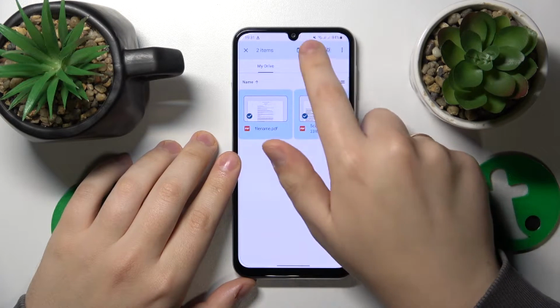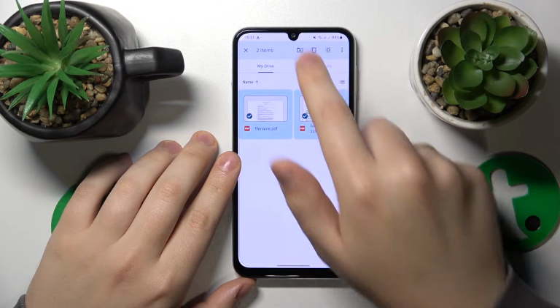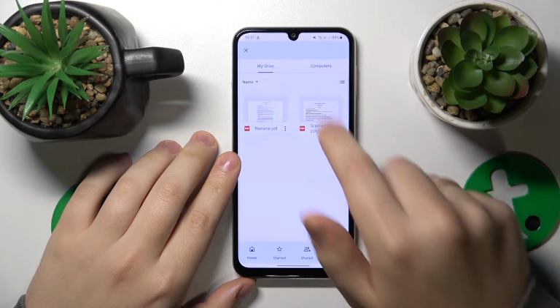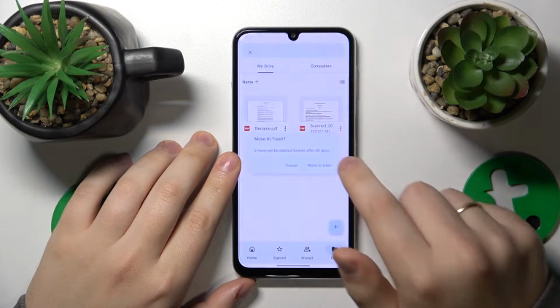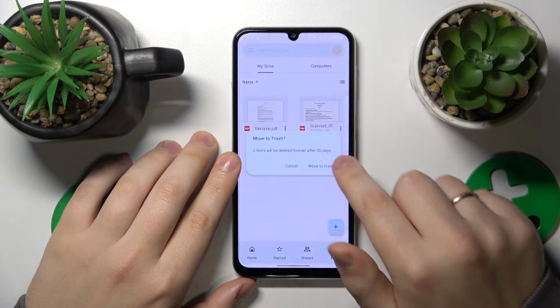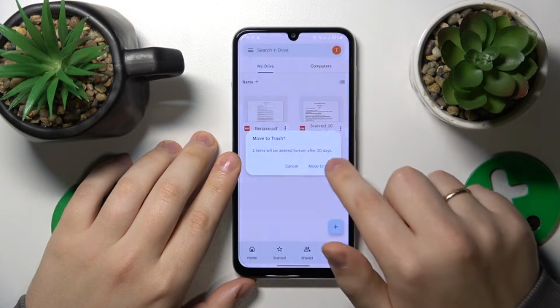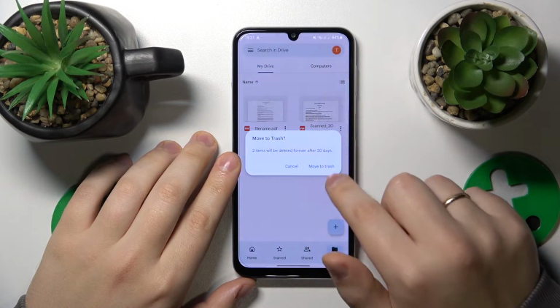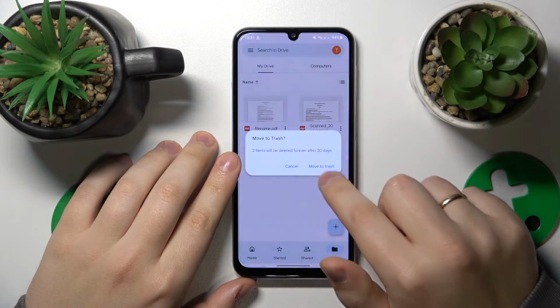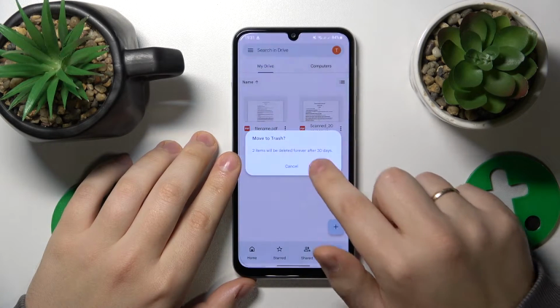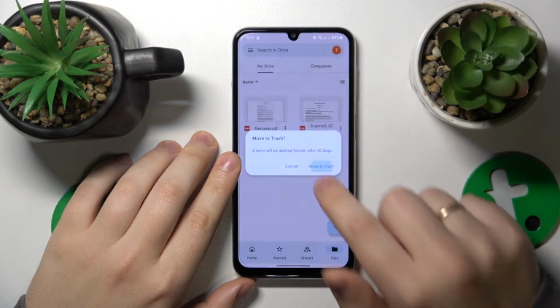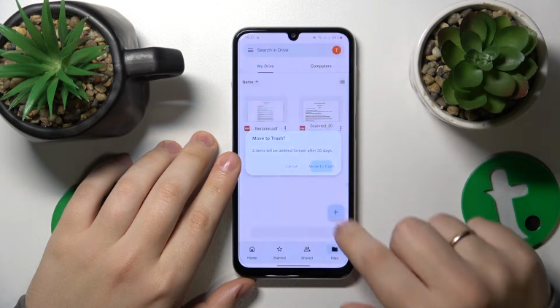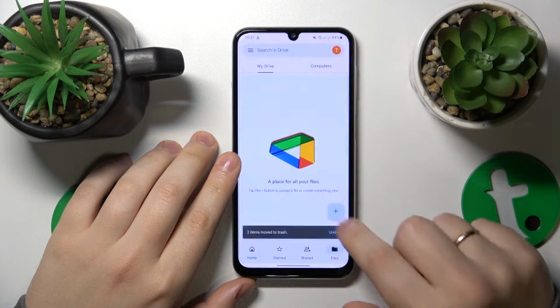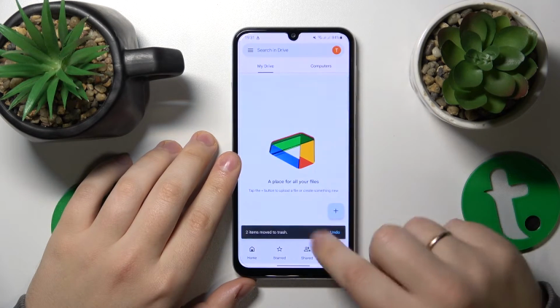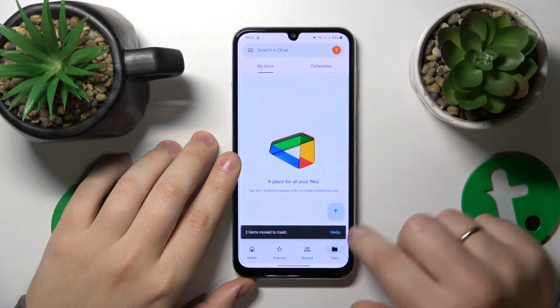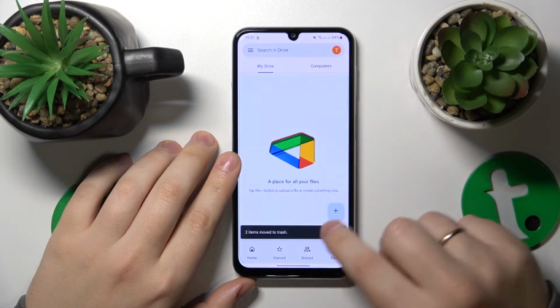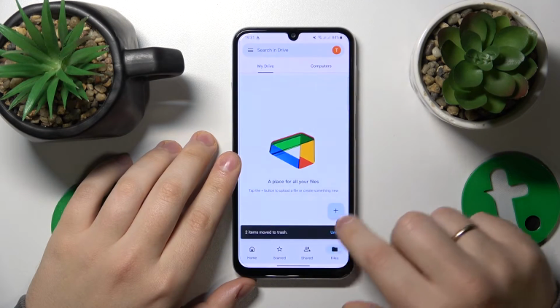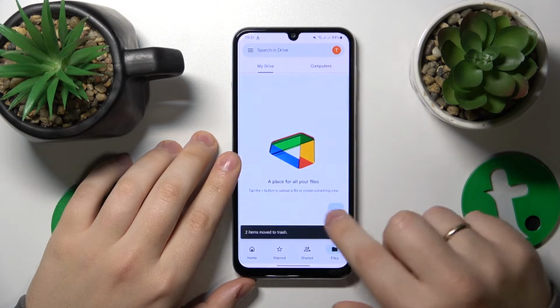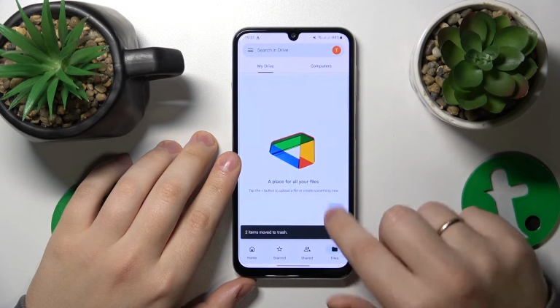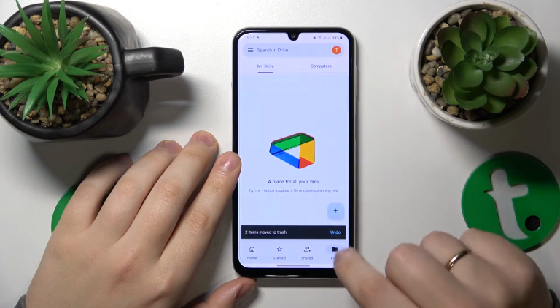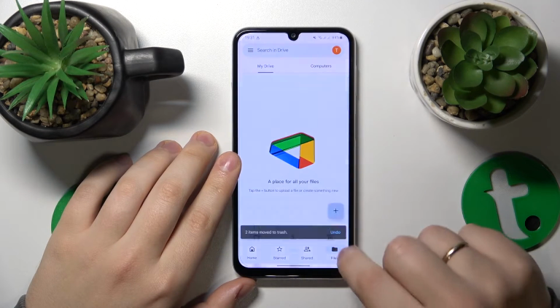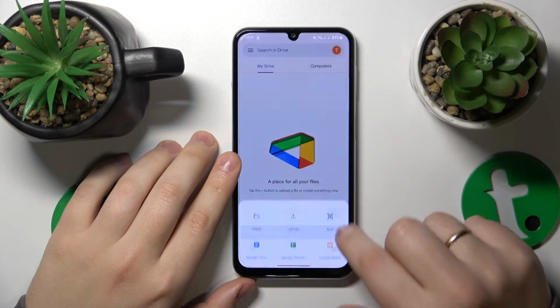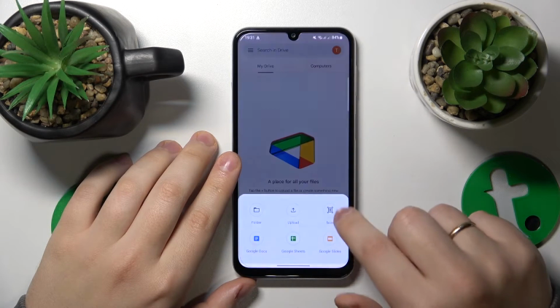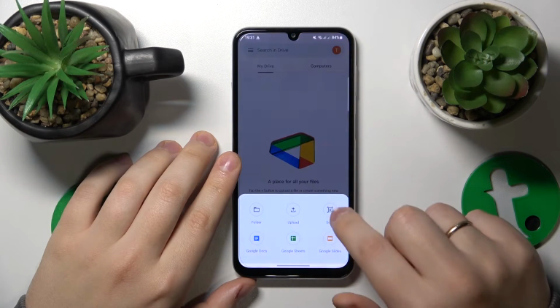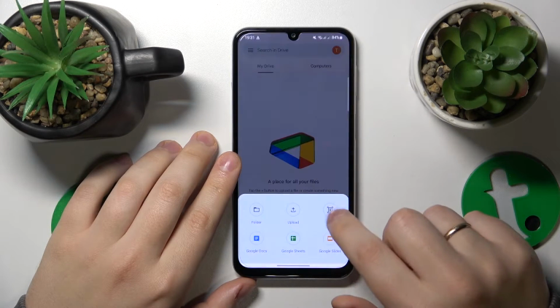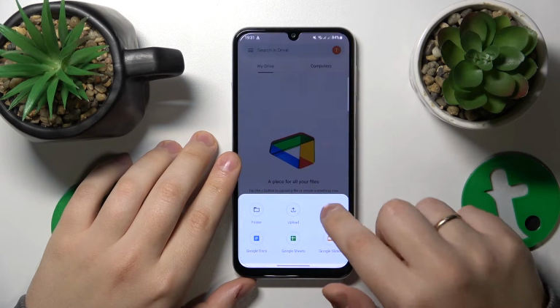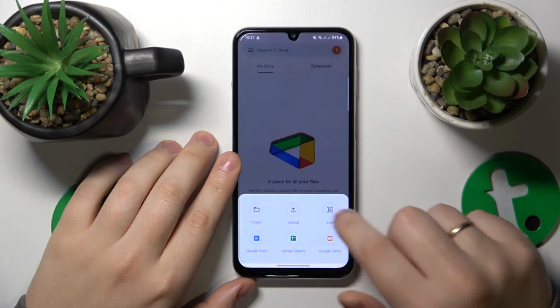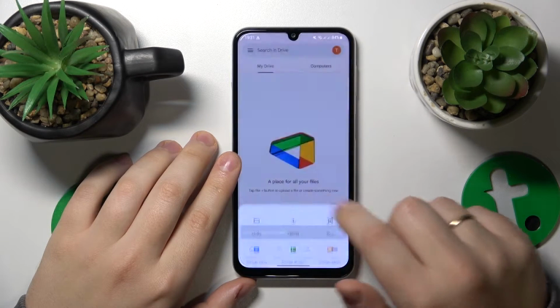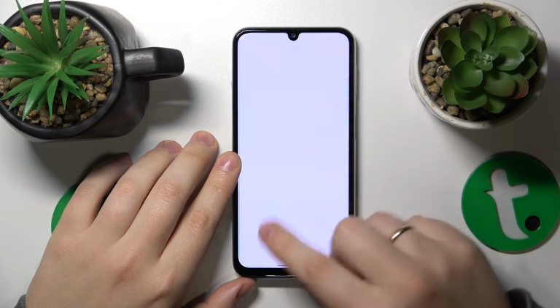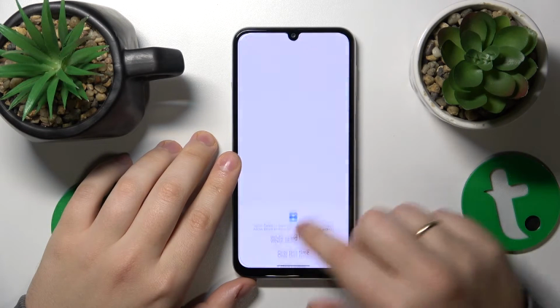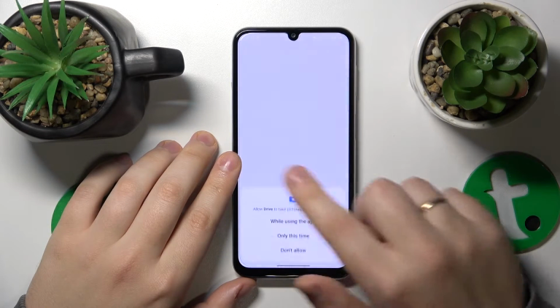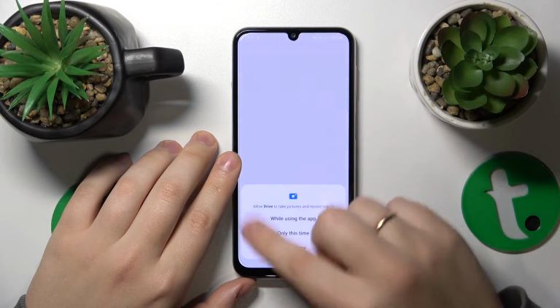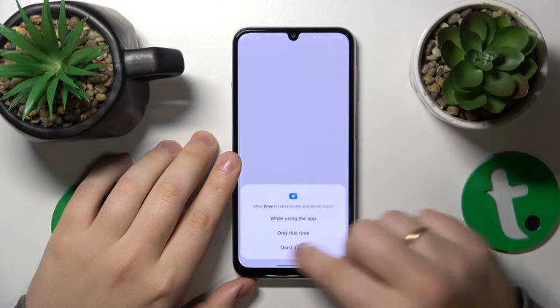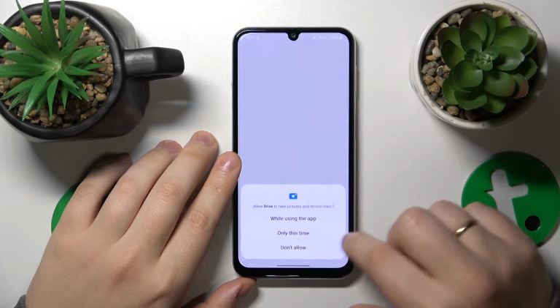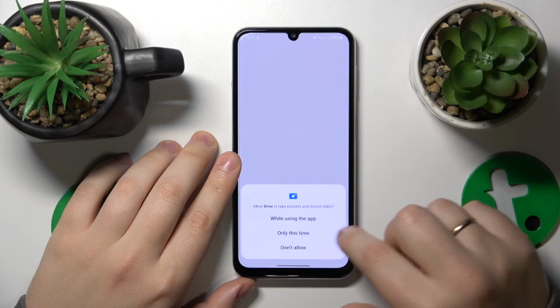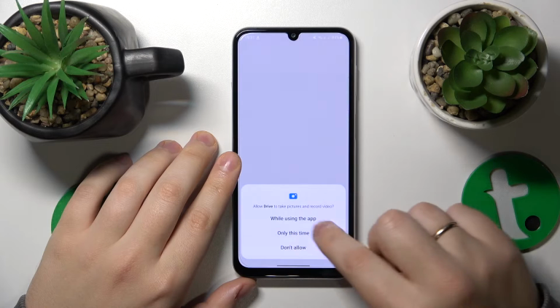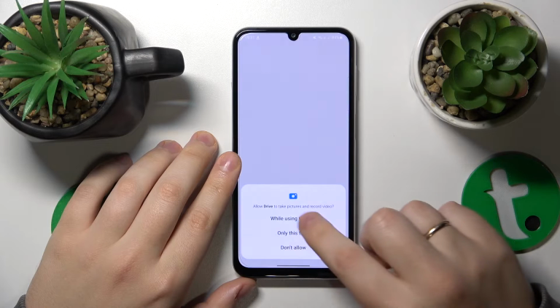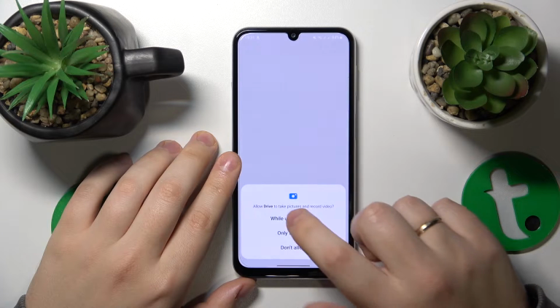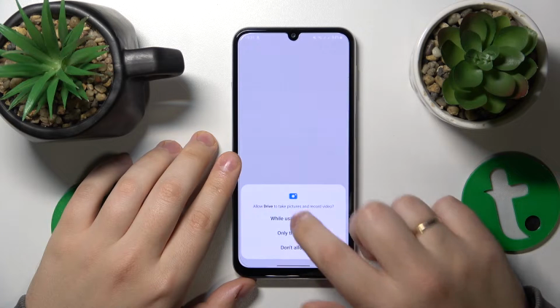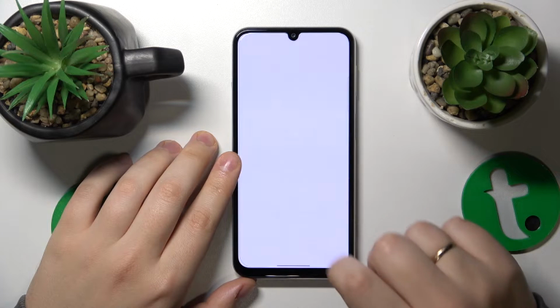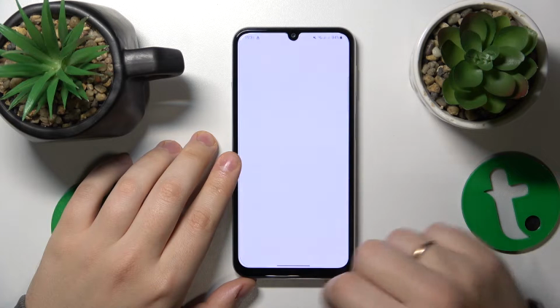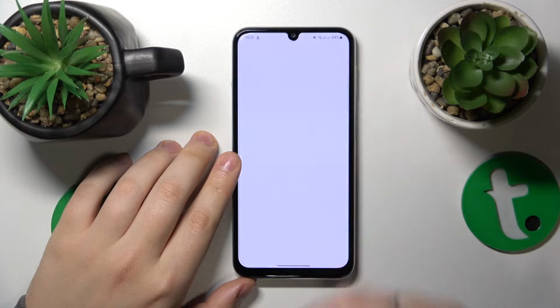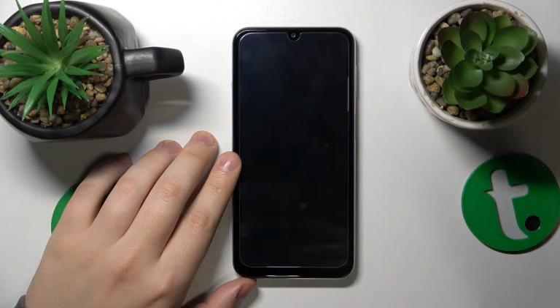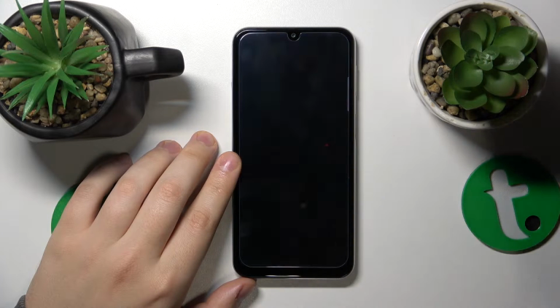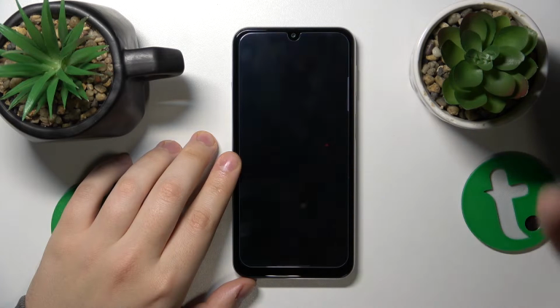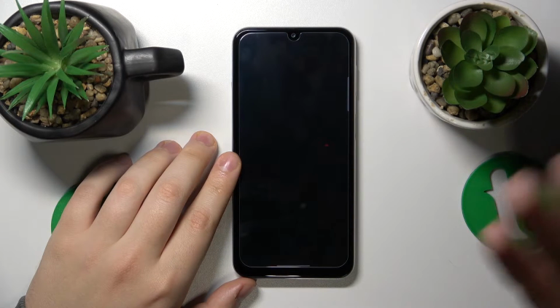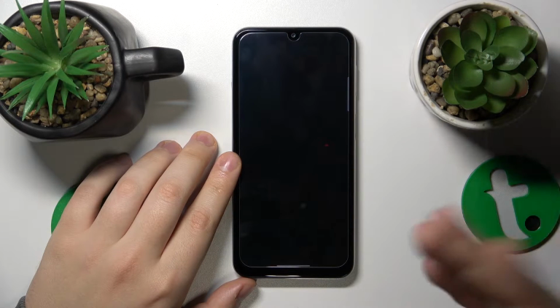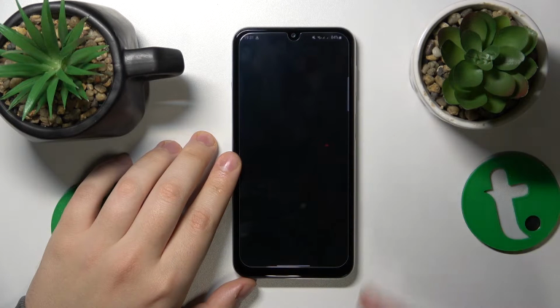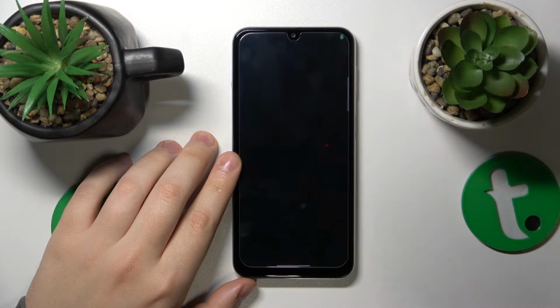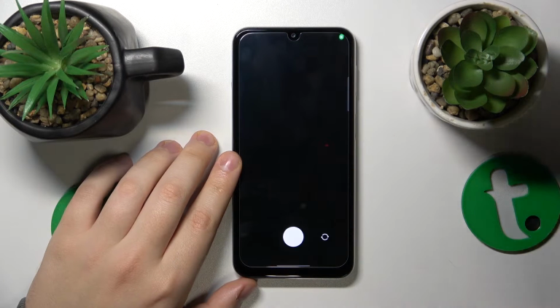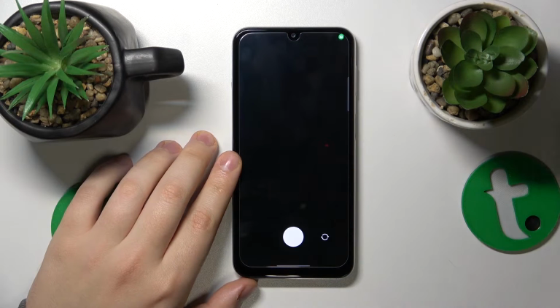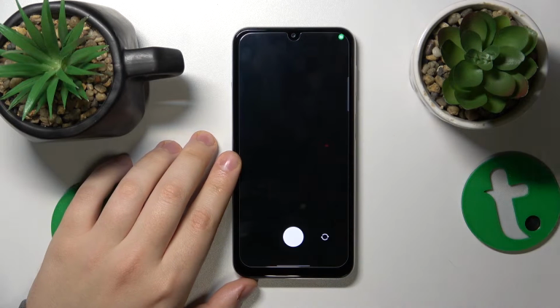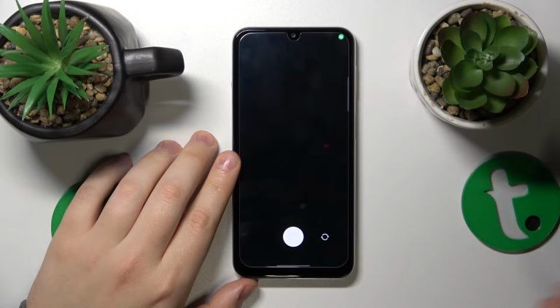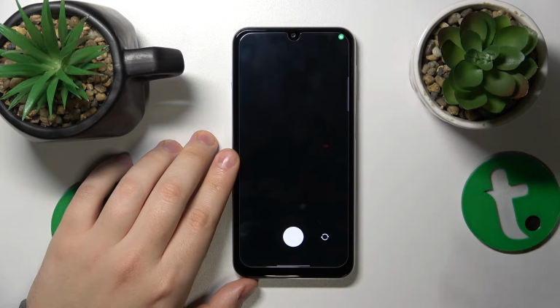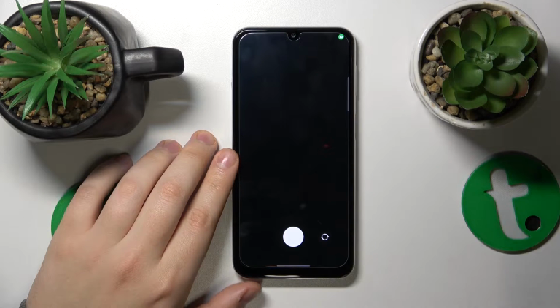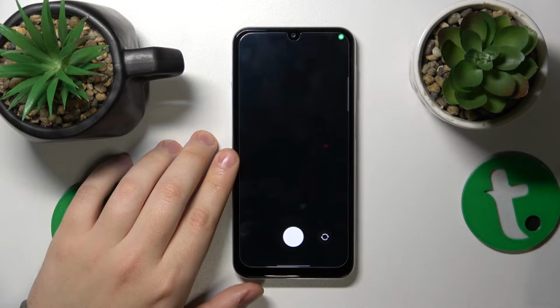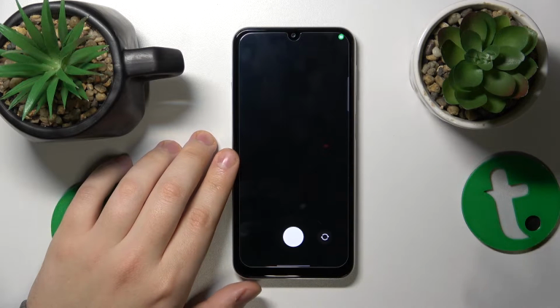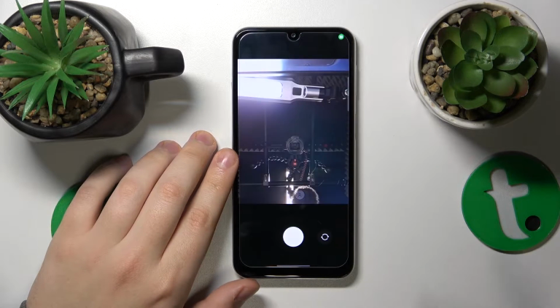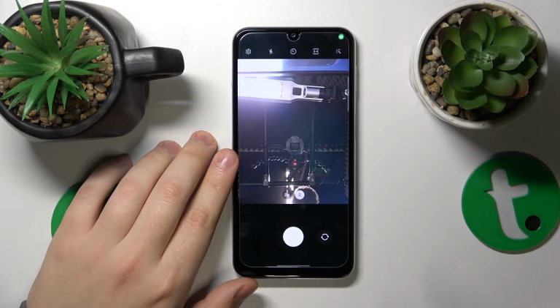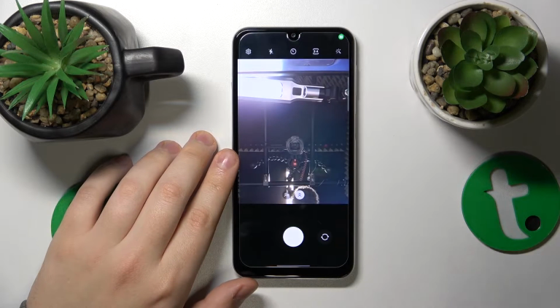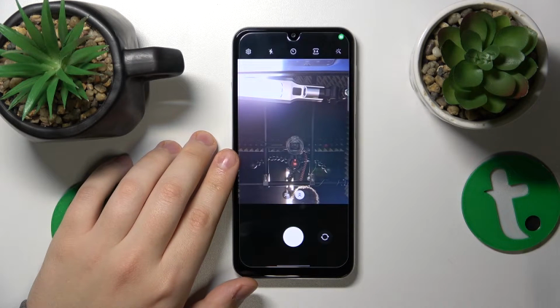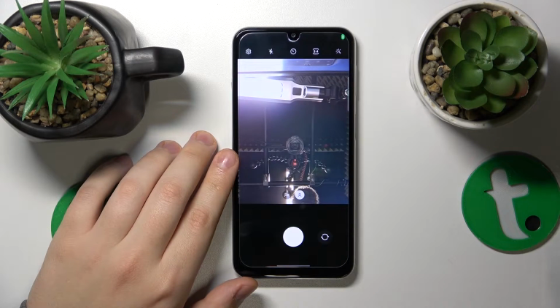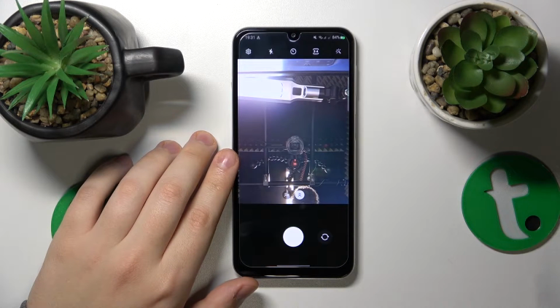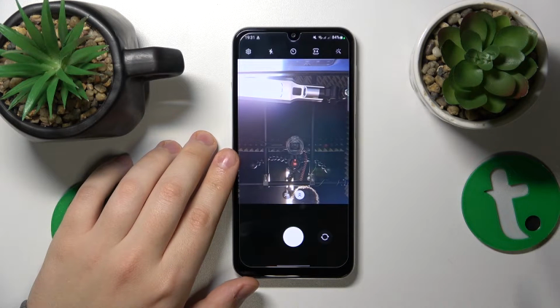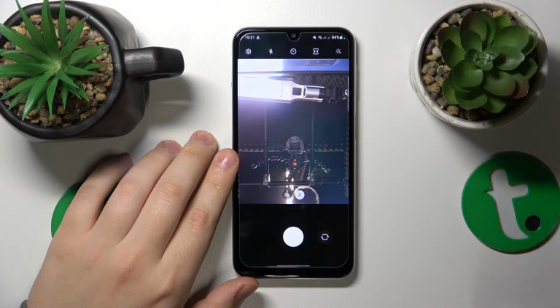In the Google Drive app, tap at this plus button, select the scan option from this menu, and then grant the drive with camera access.